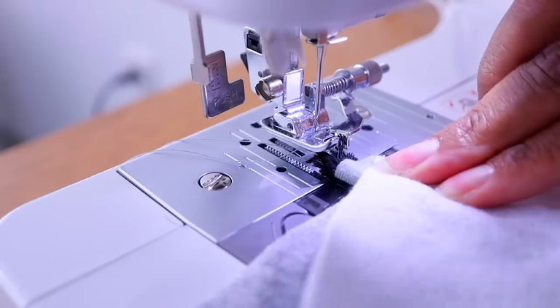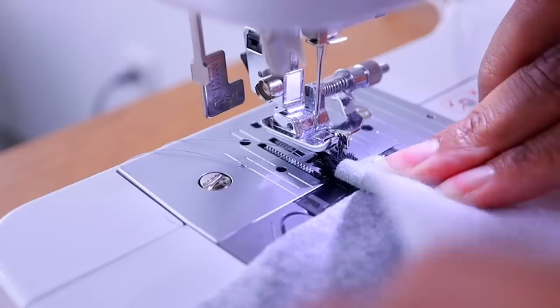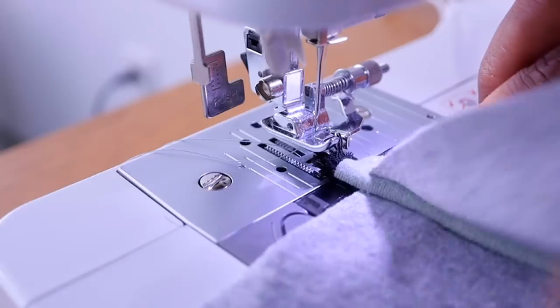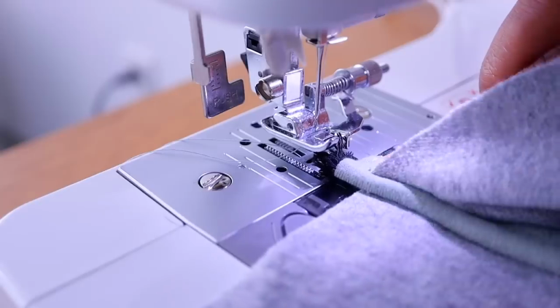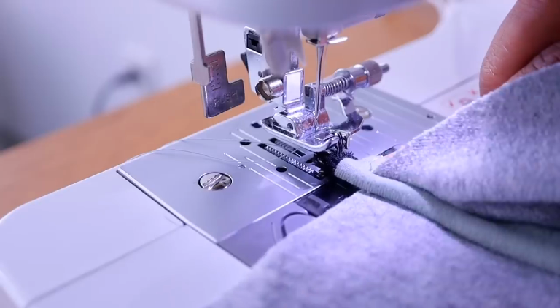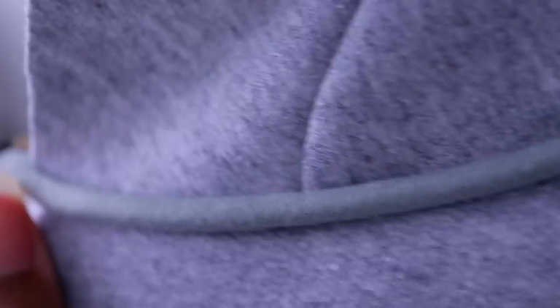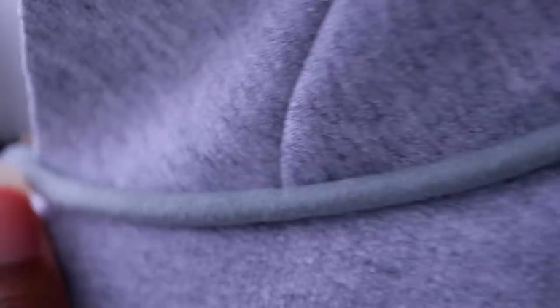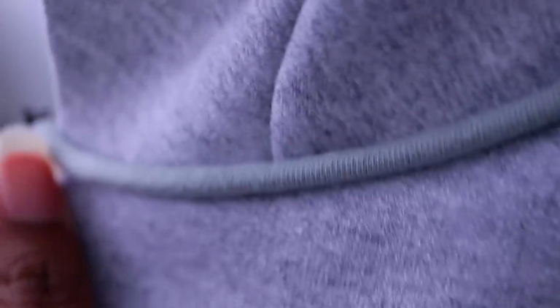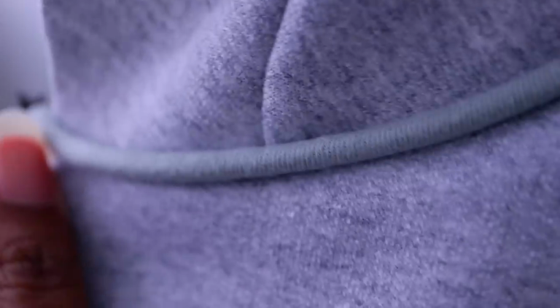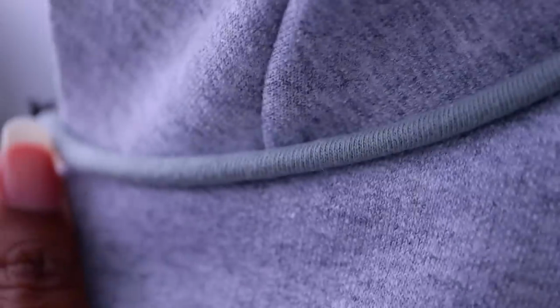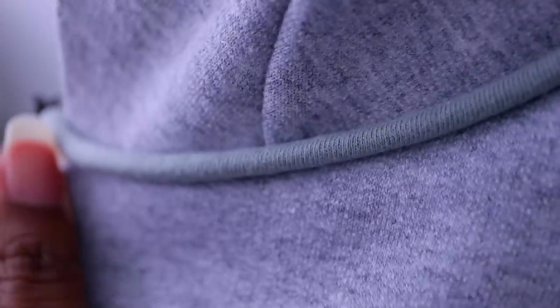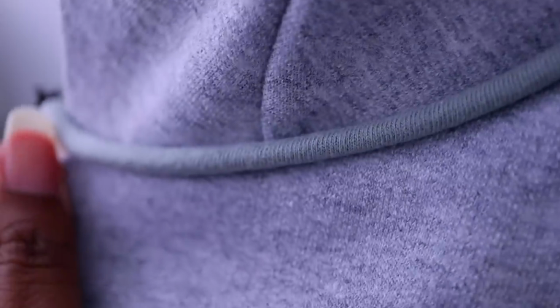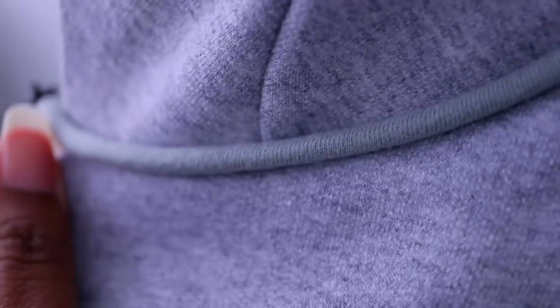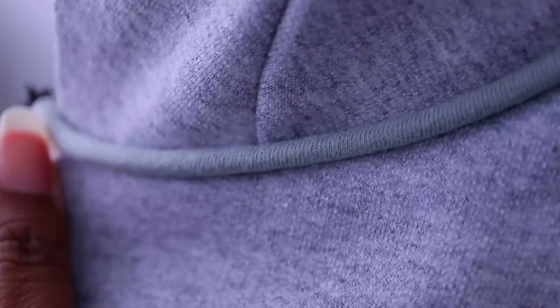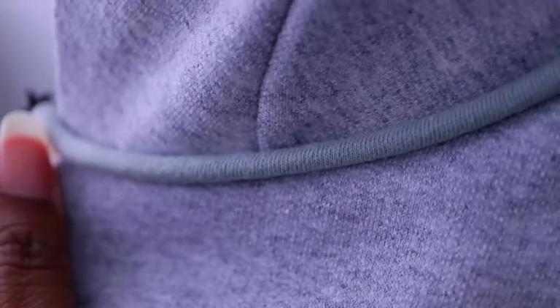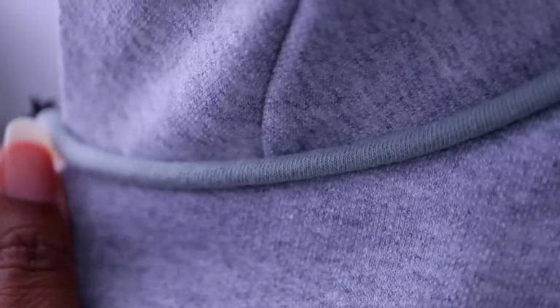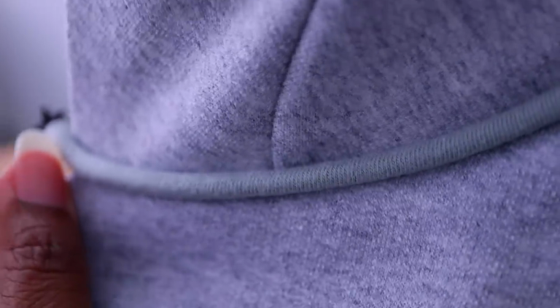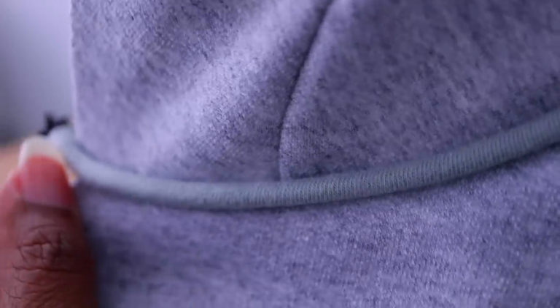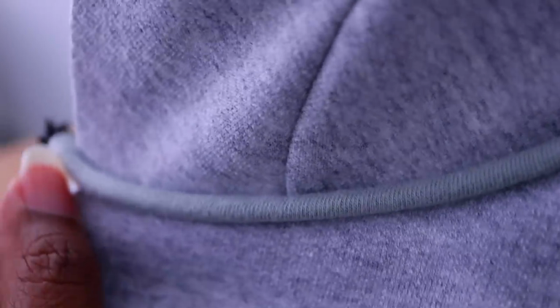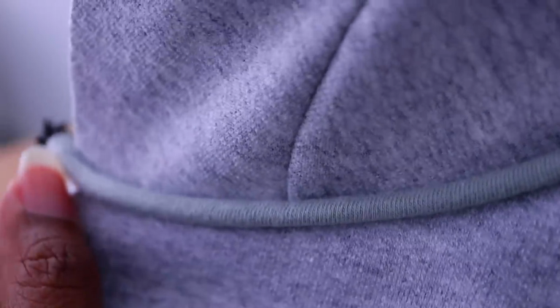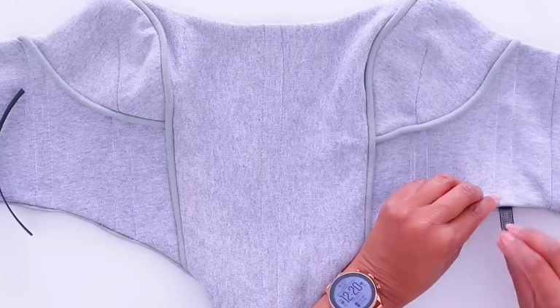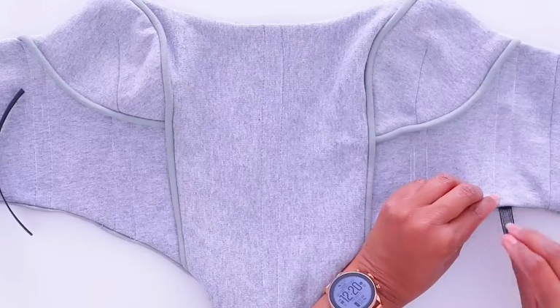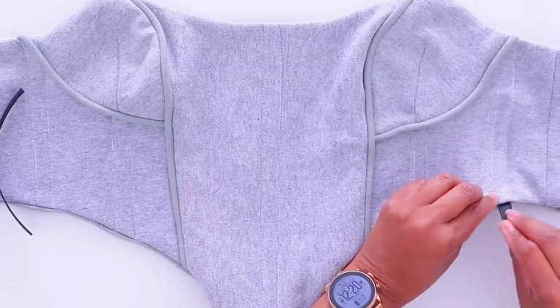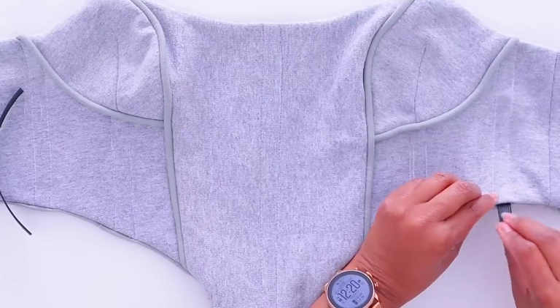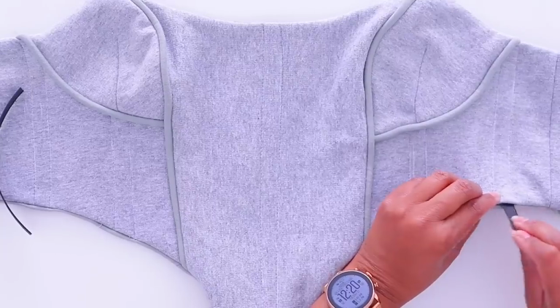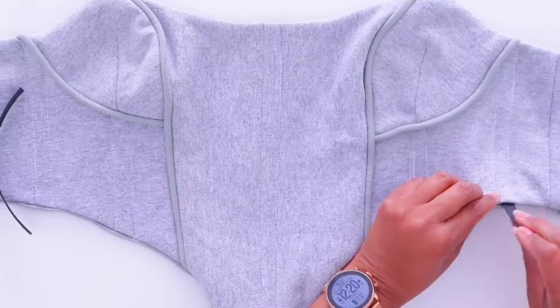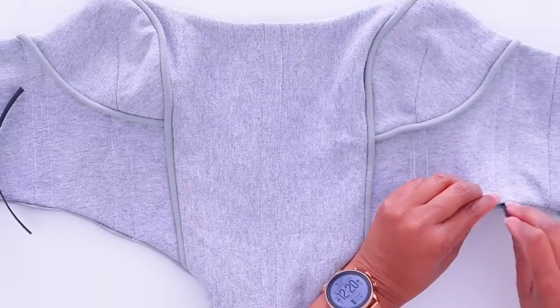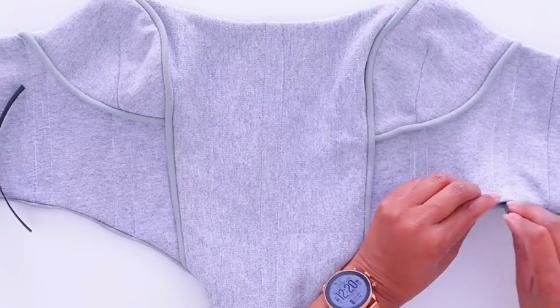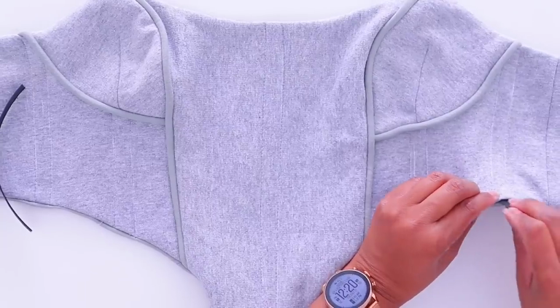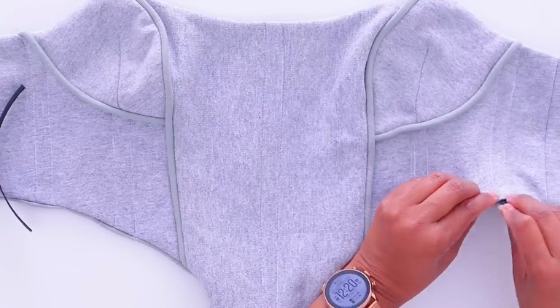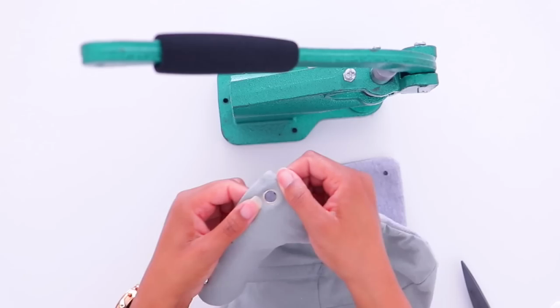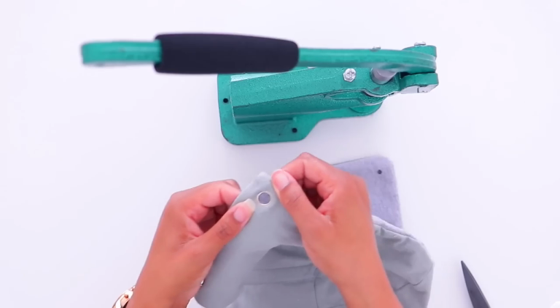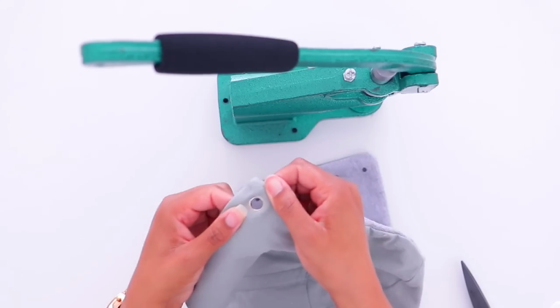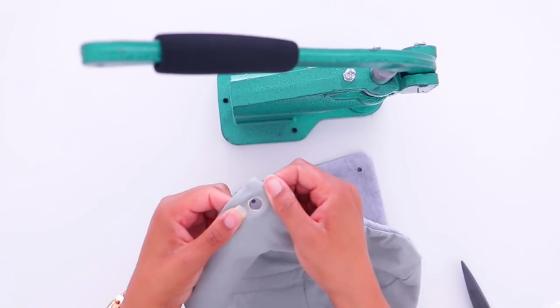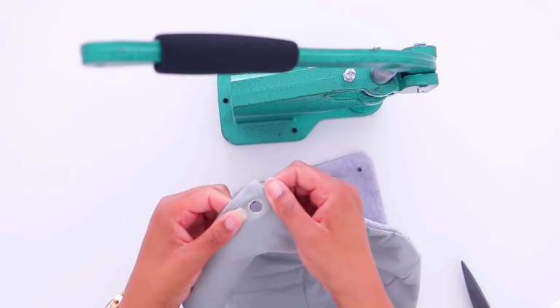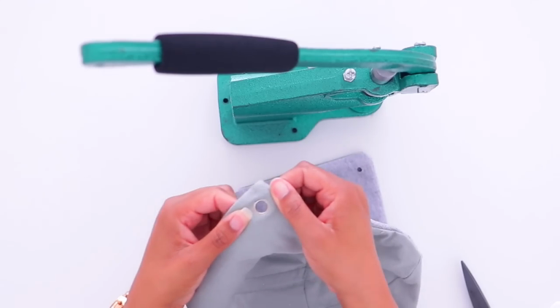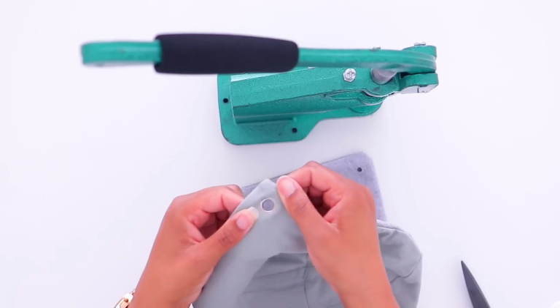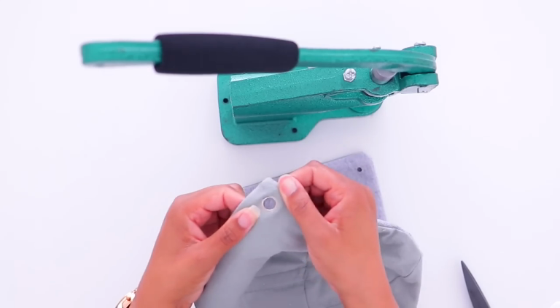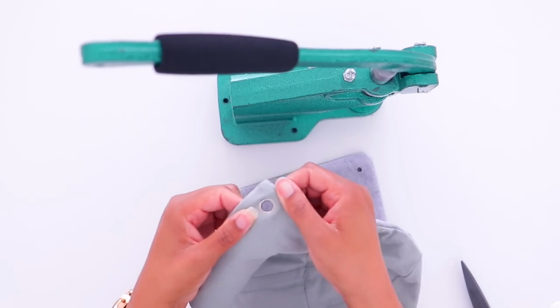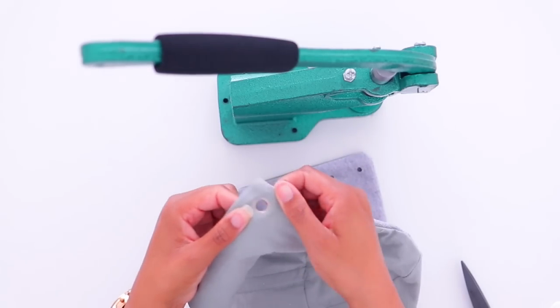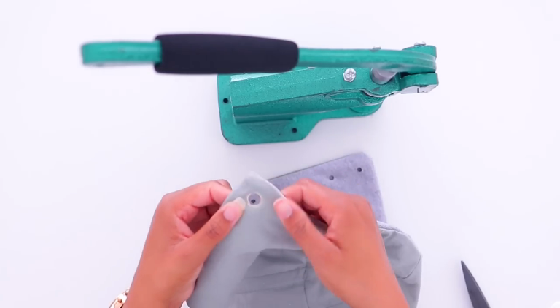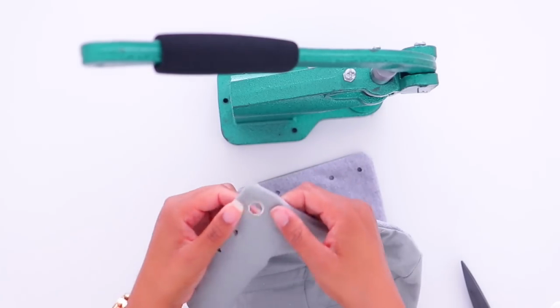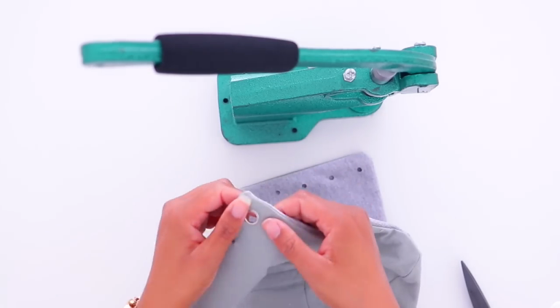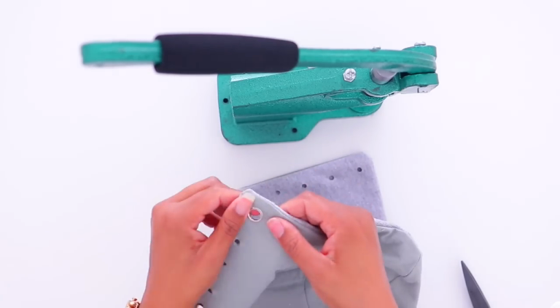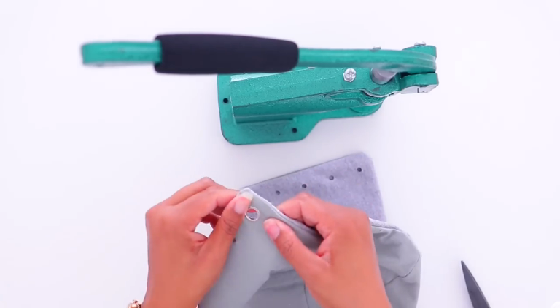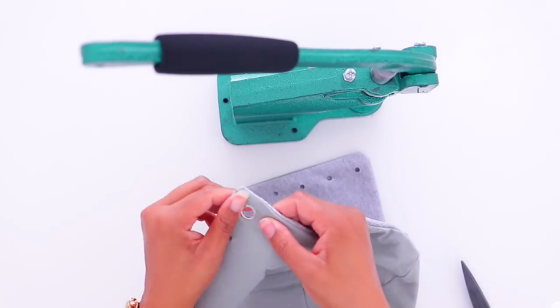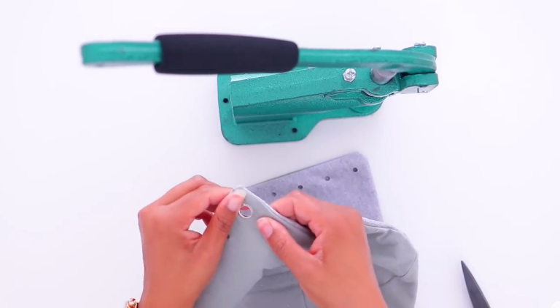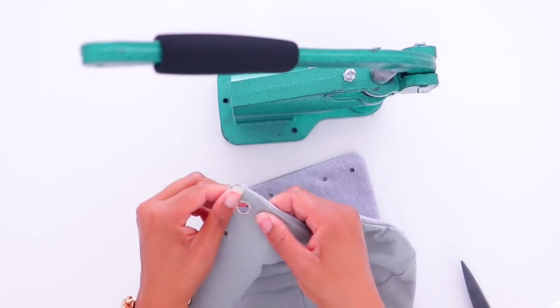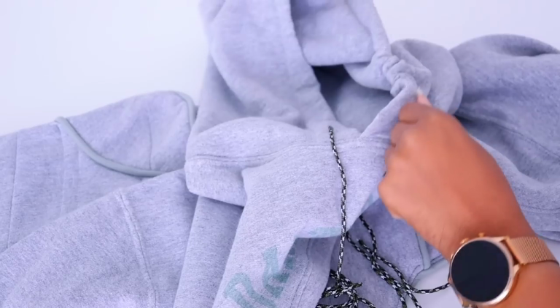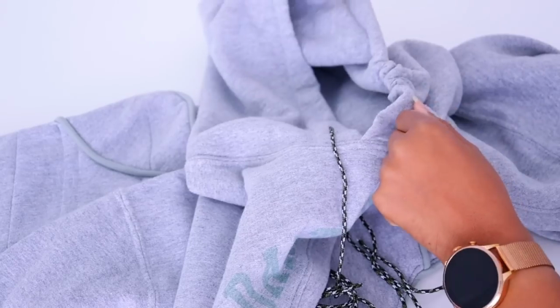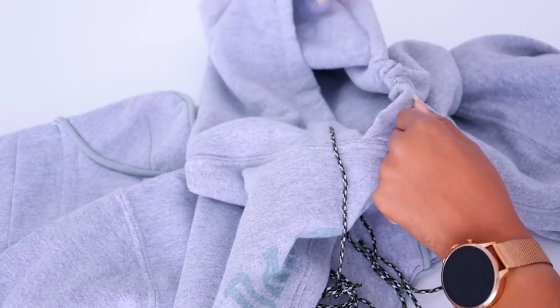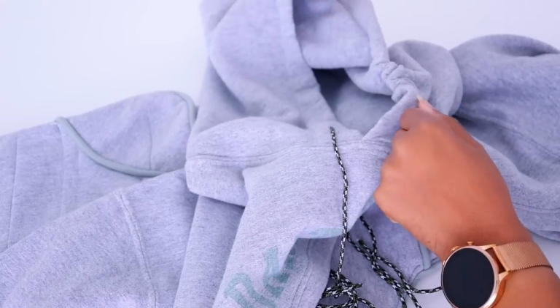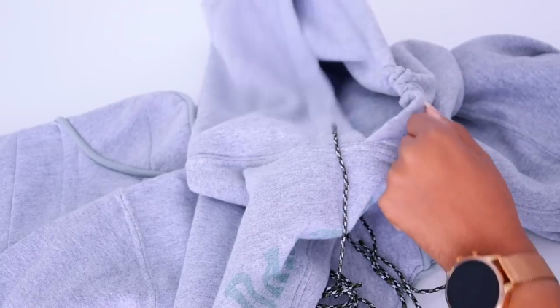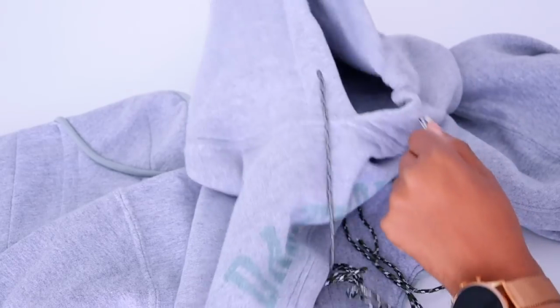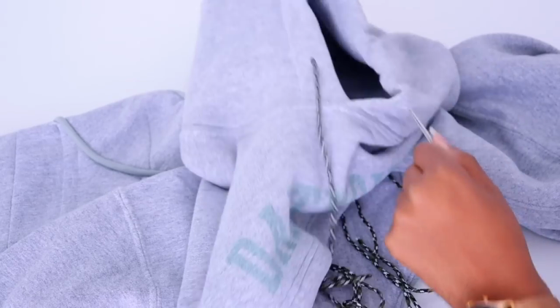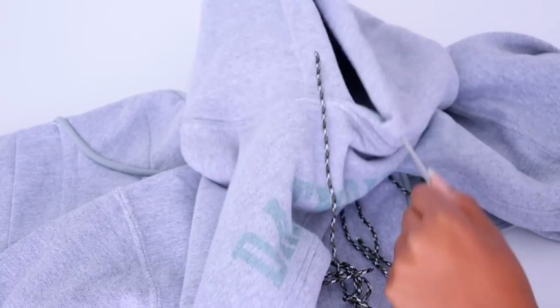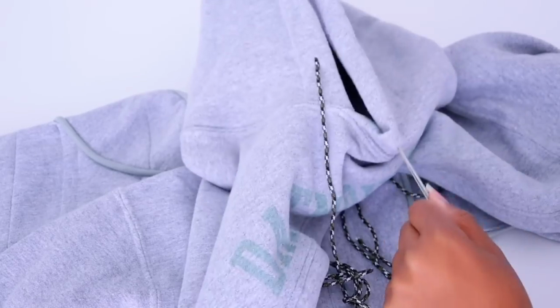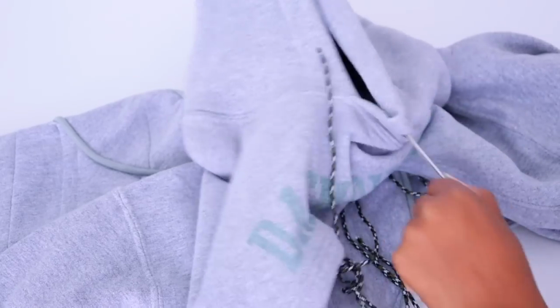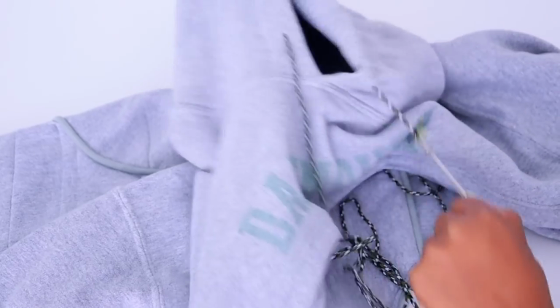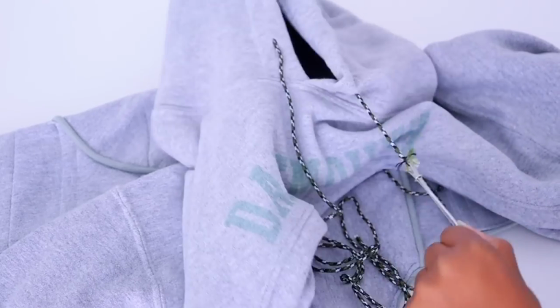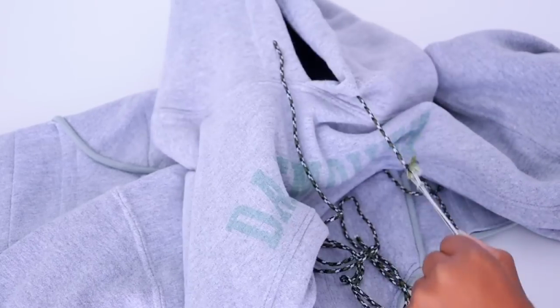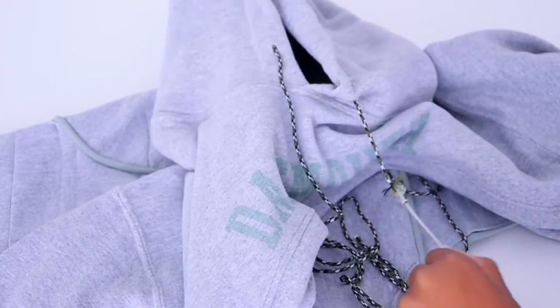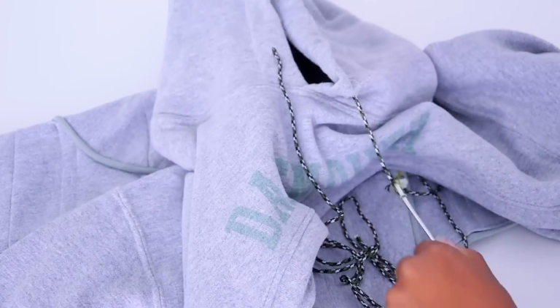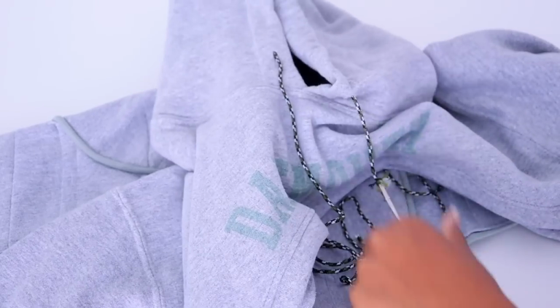Here are my secrets to flawless piping, adding boning, putting in strong grommets, and replacing hoodie strings.